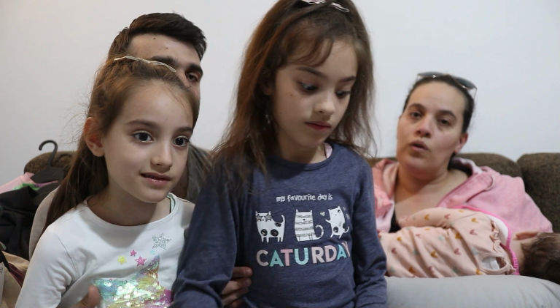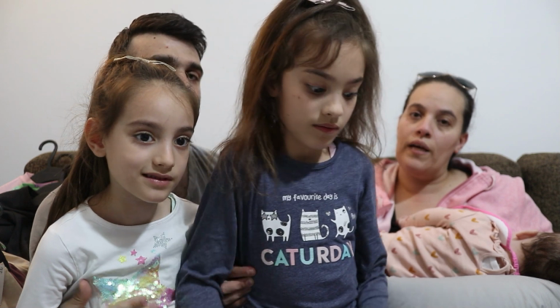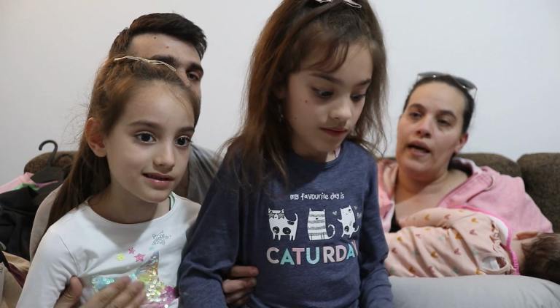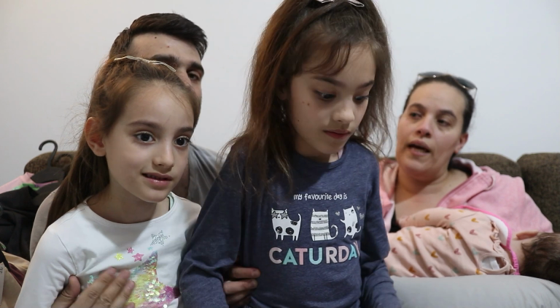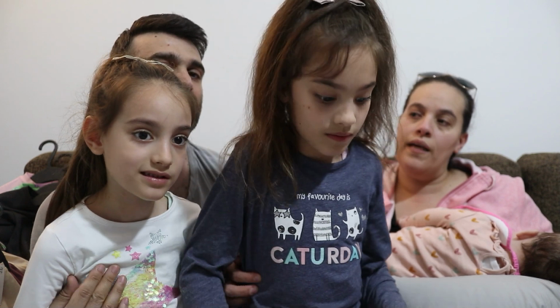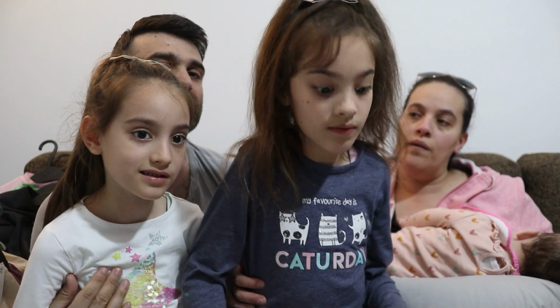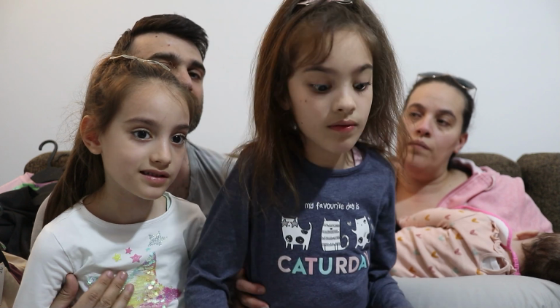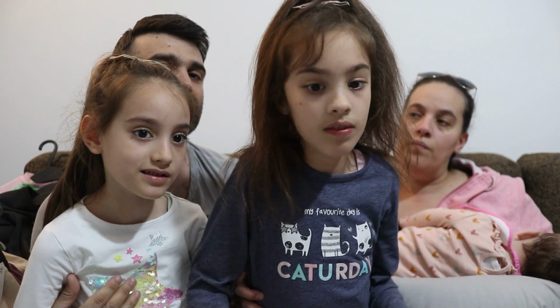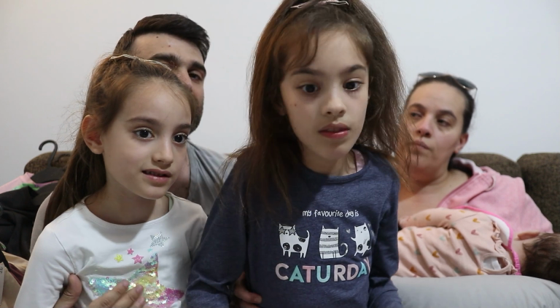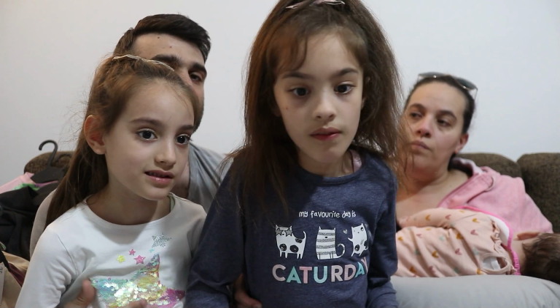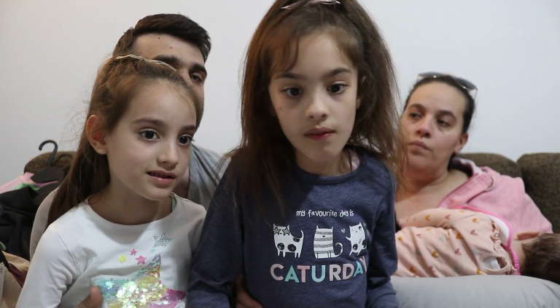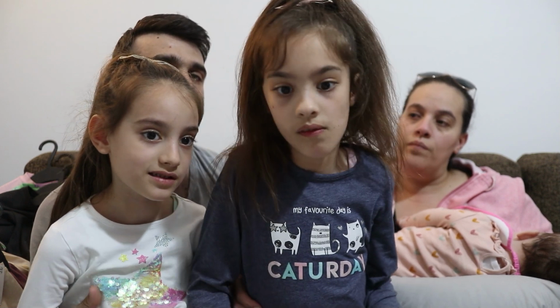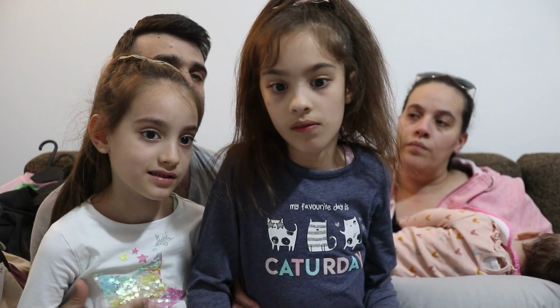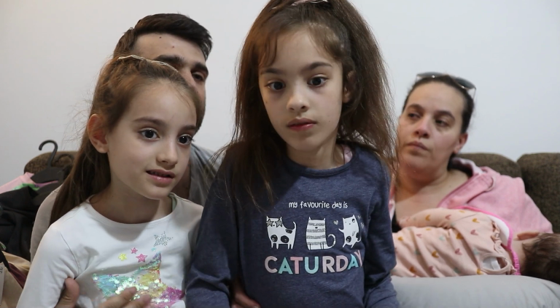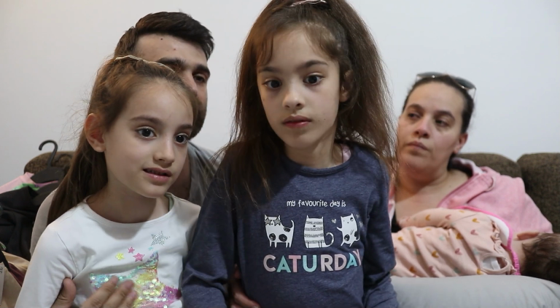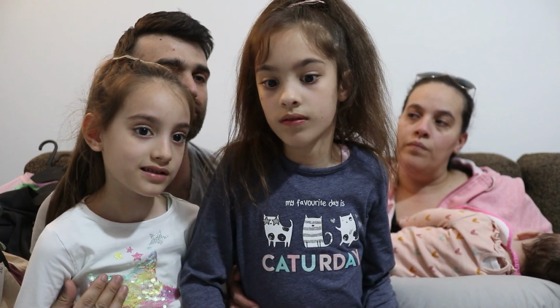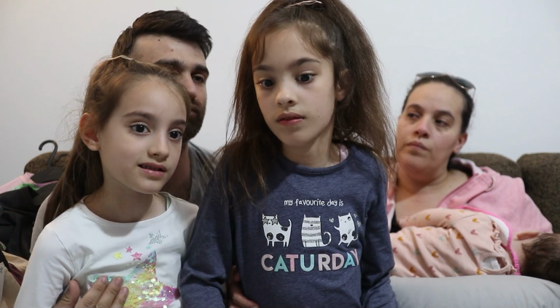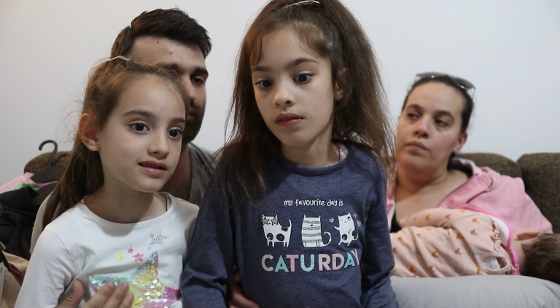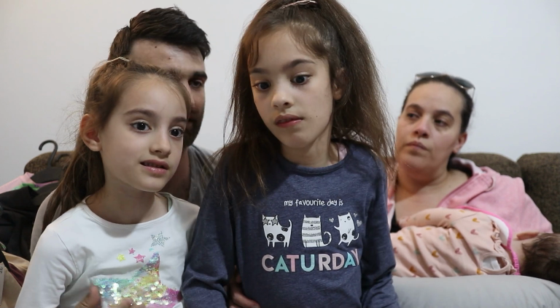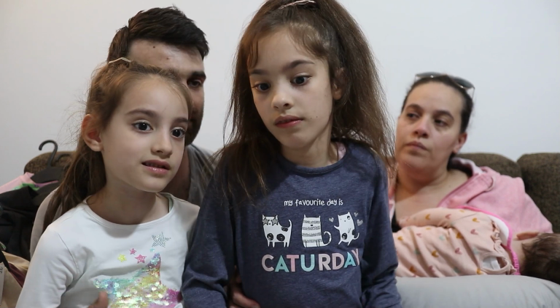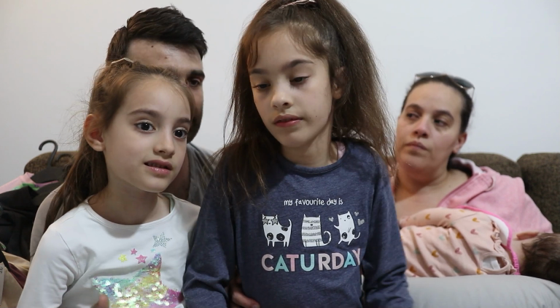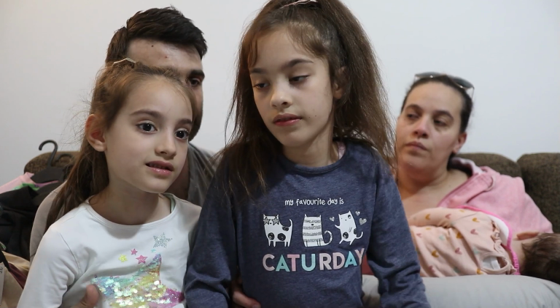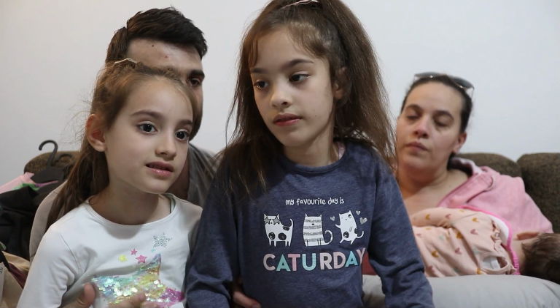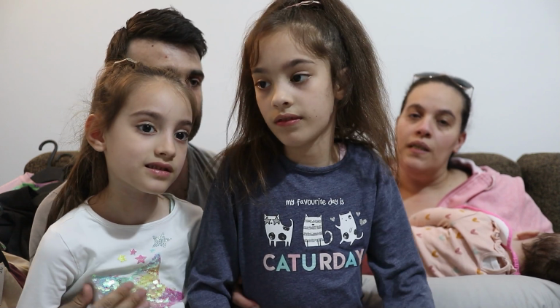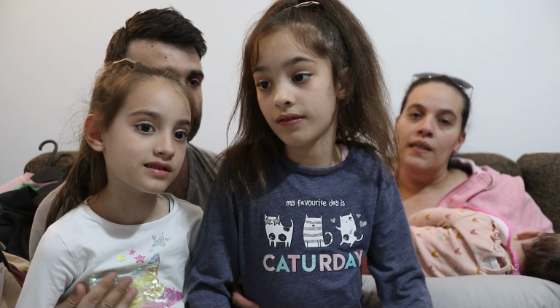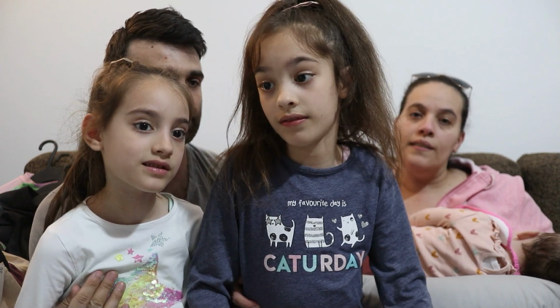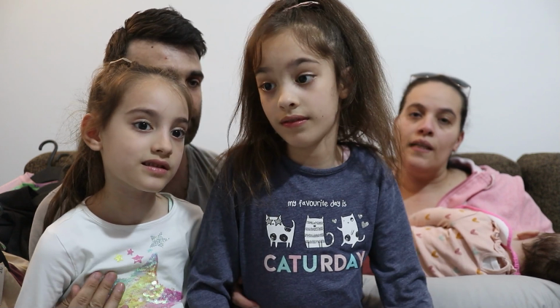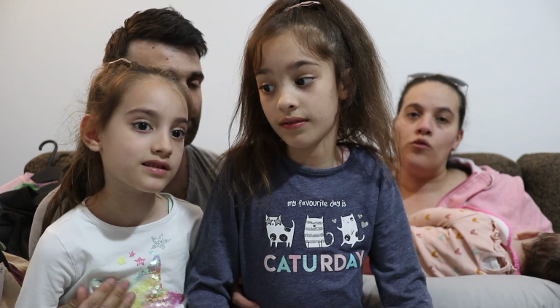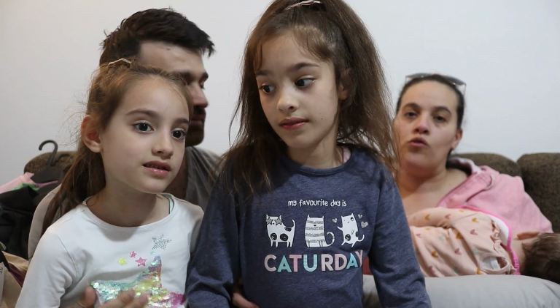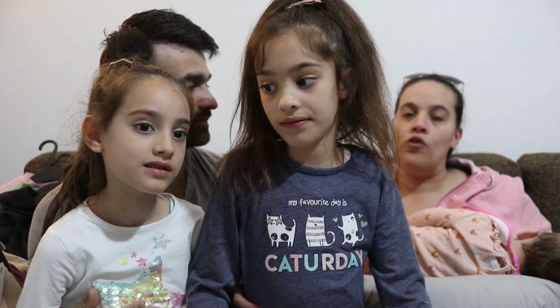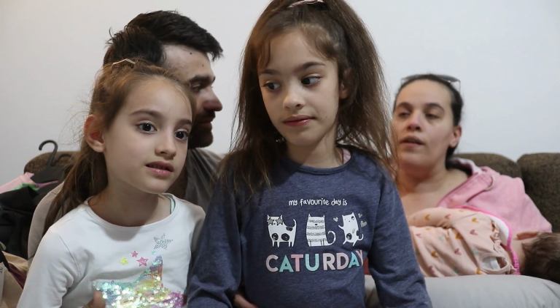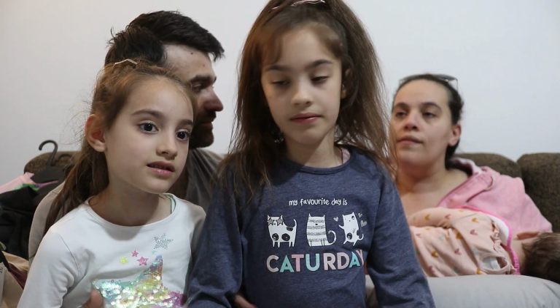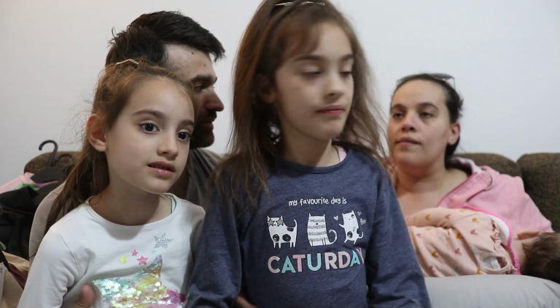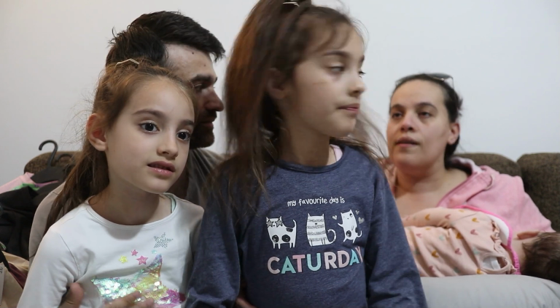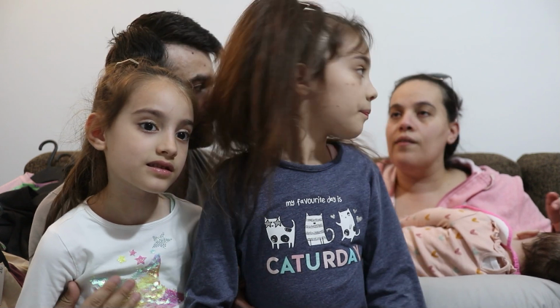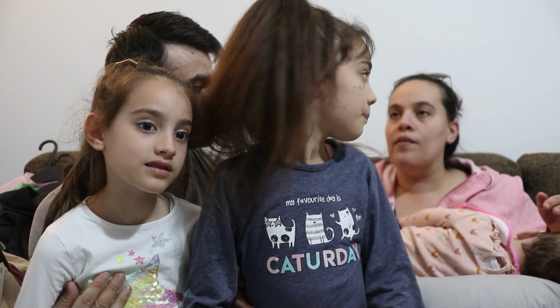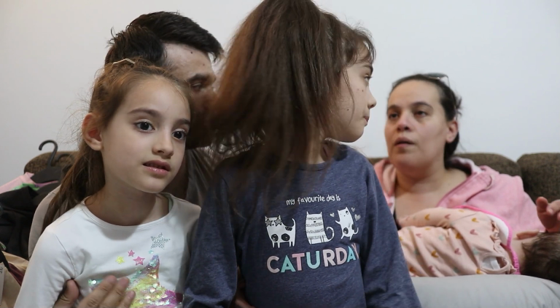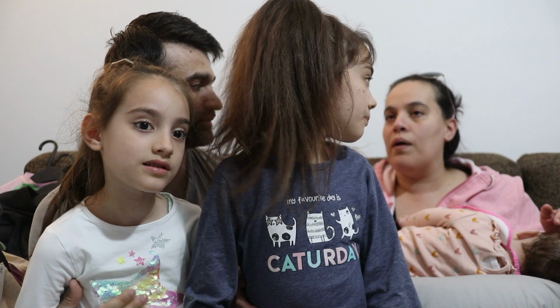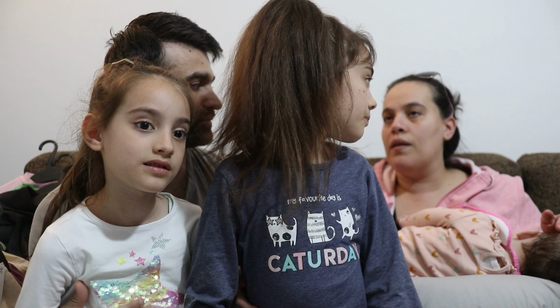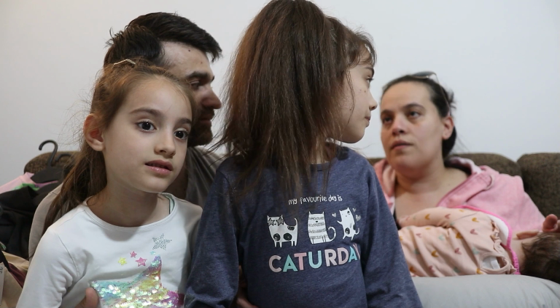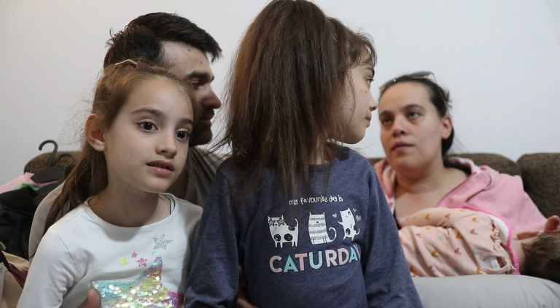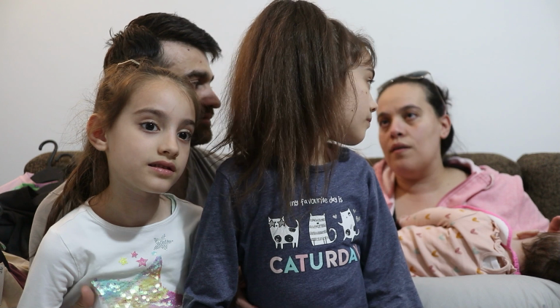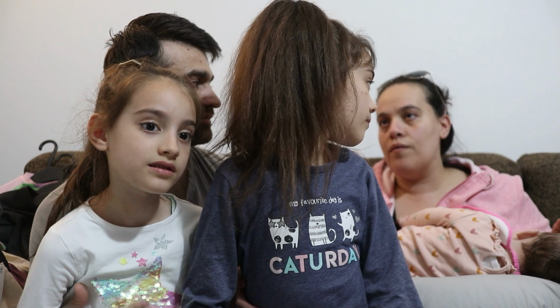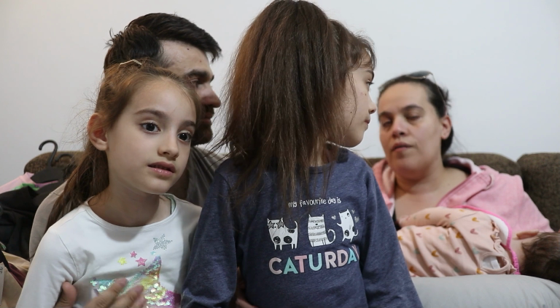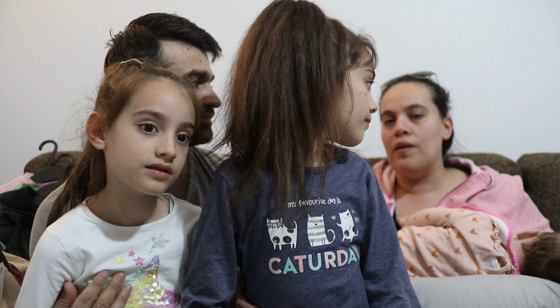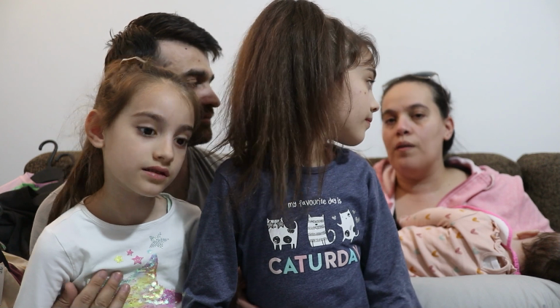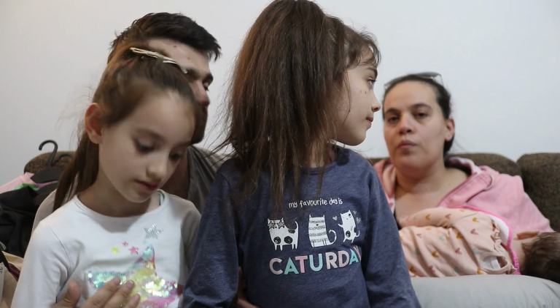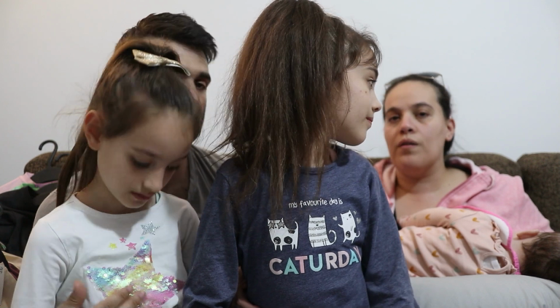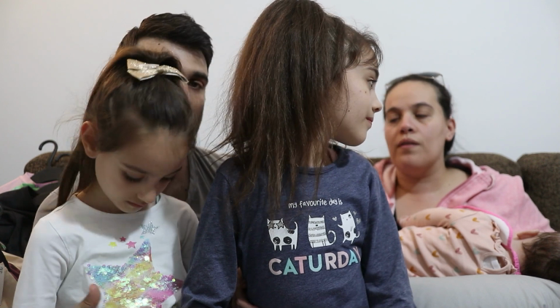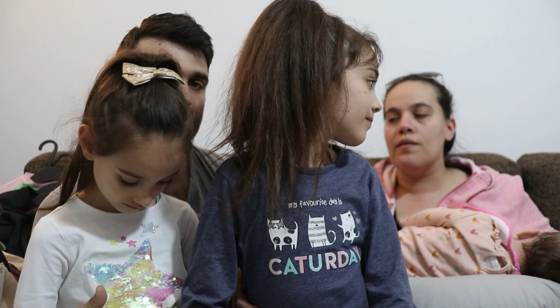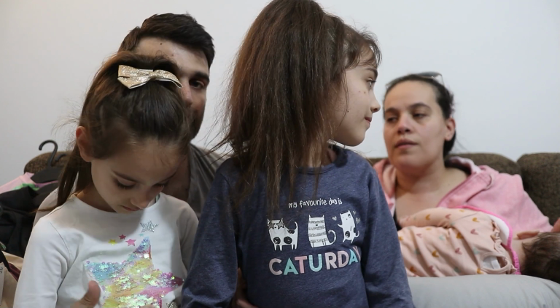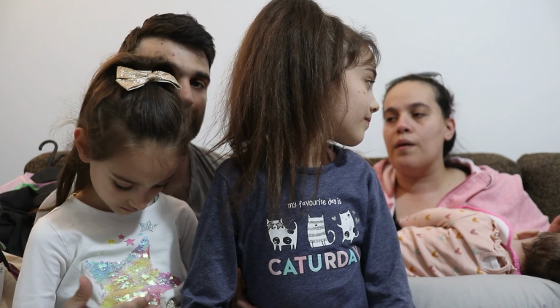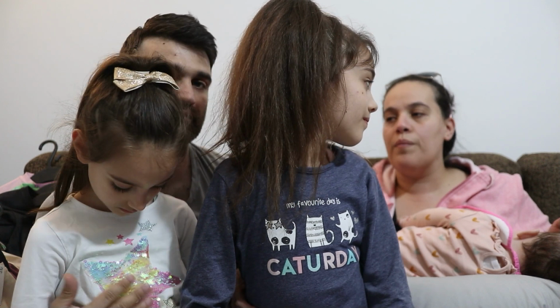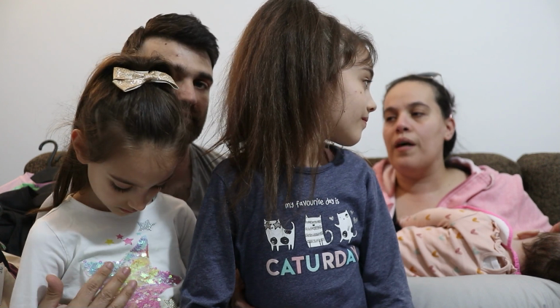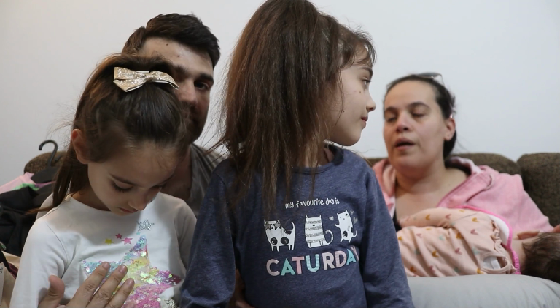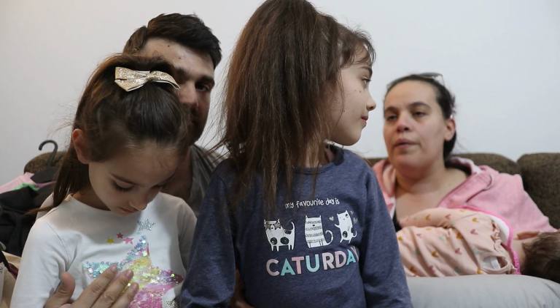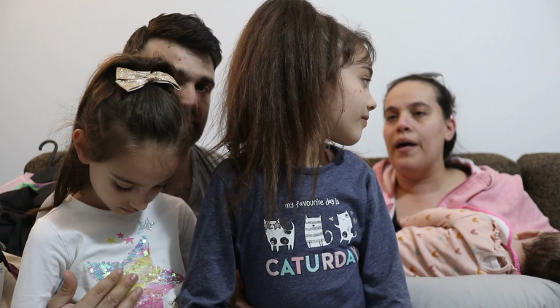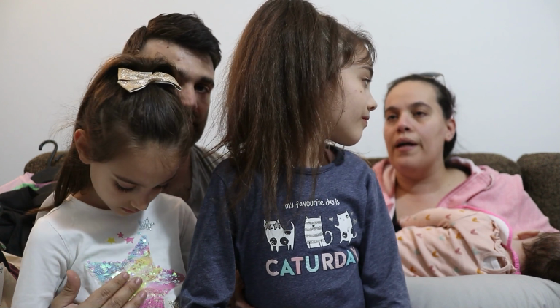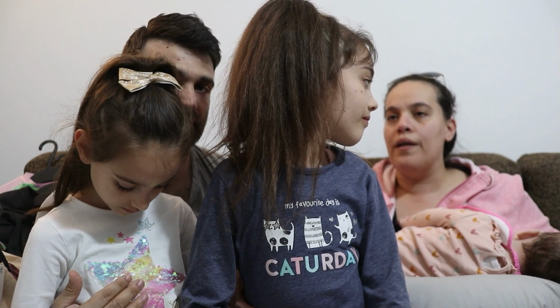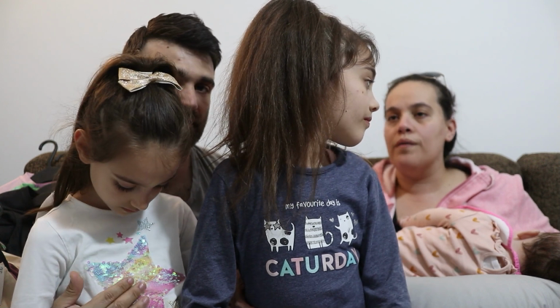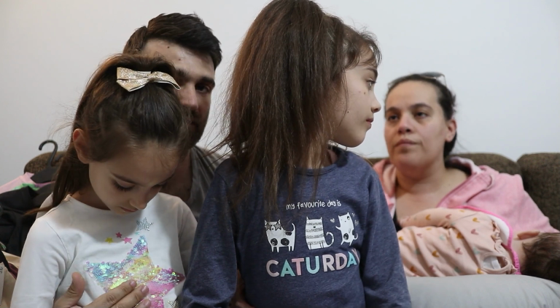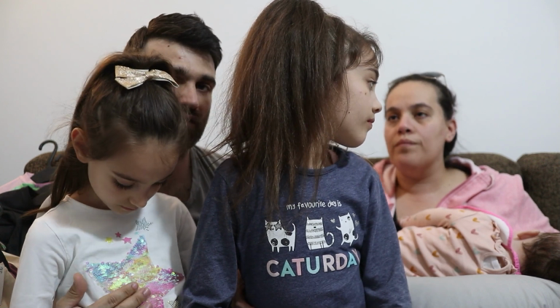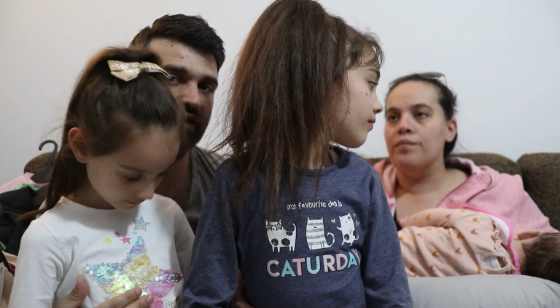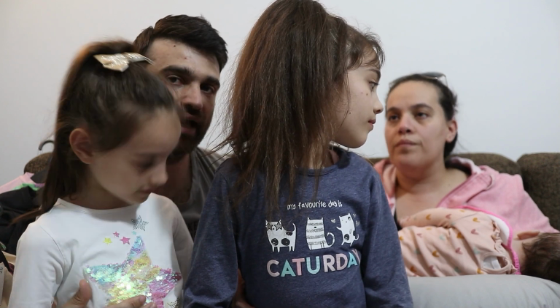Posso metterla dai sei, sette, otto anni. Tanto sono estive, le maglie estive ve le potete scambiare bene.